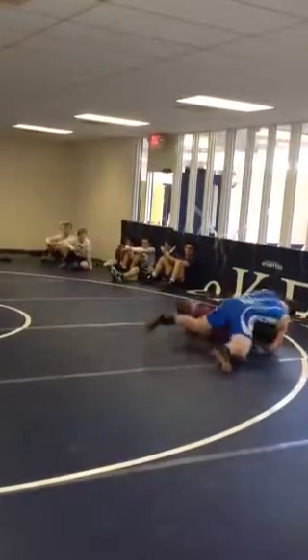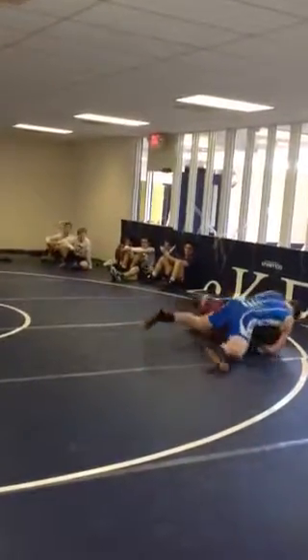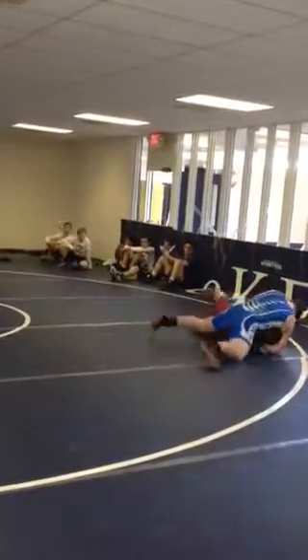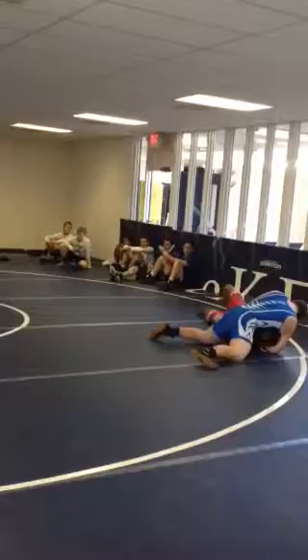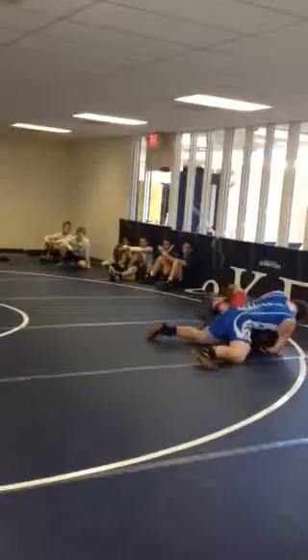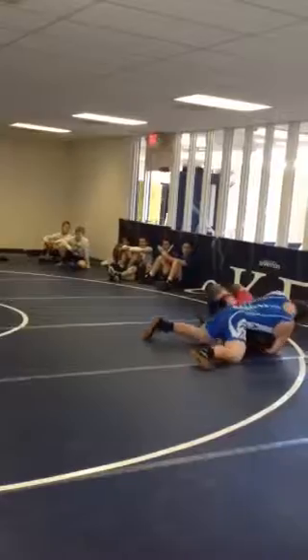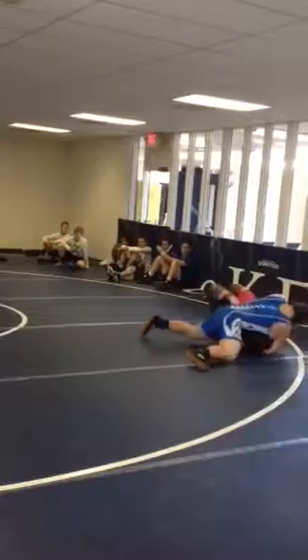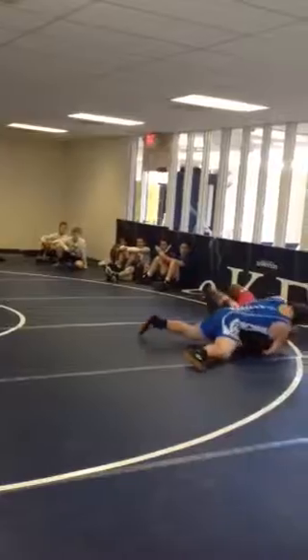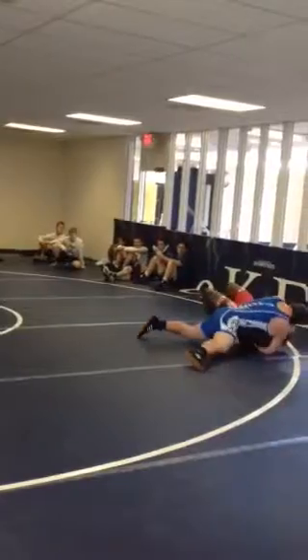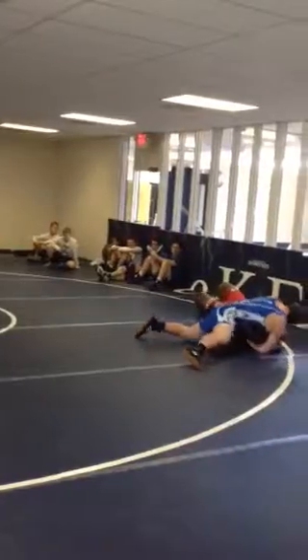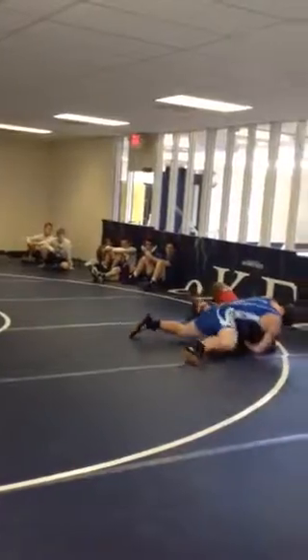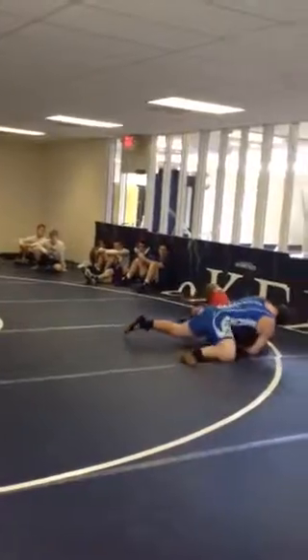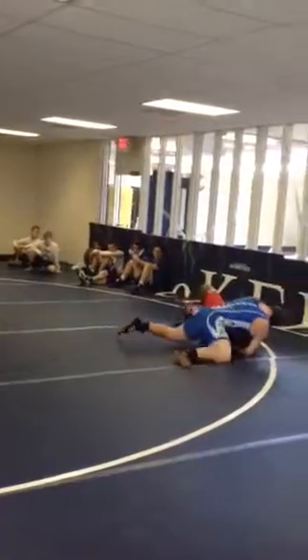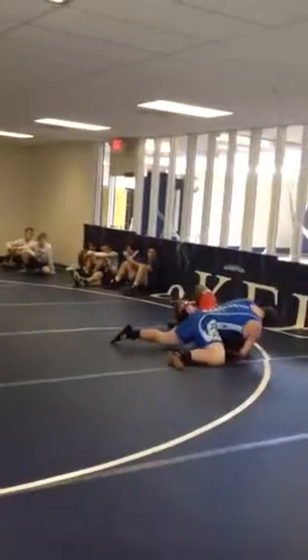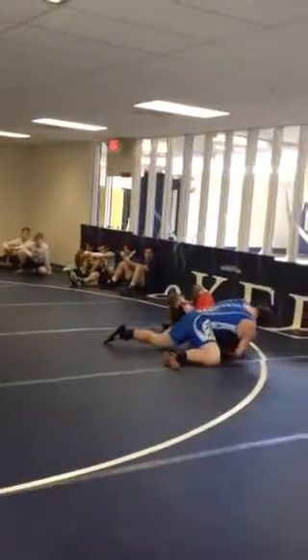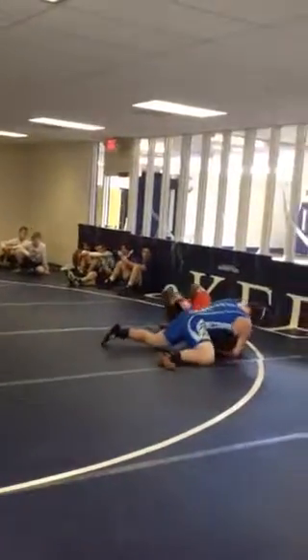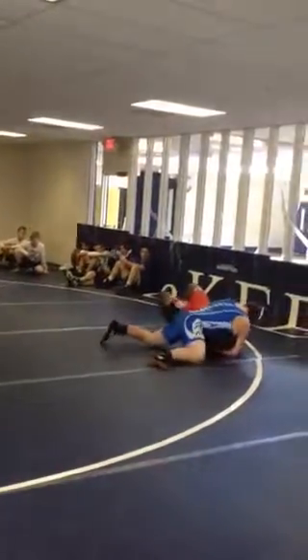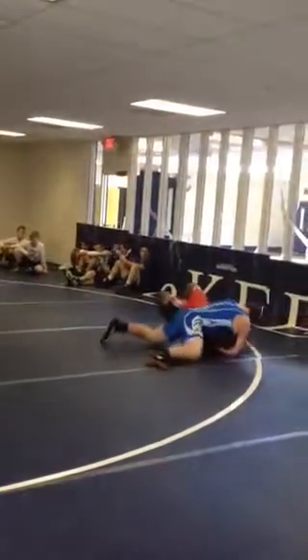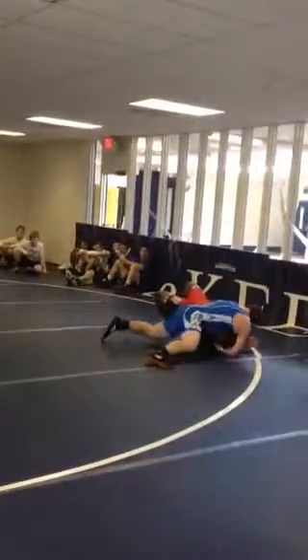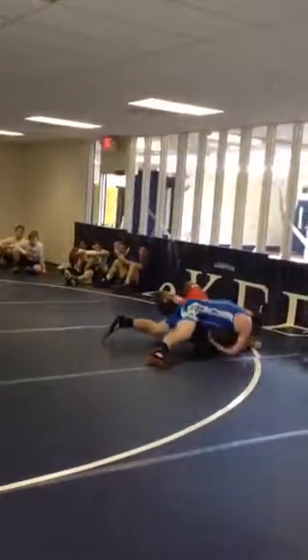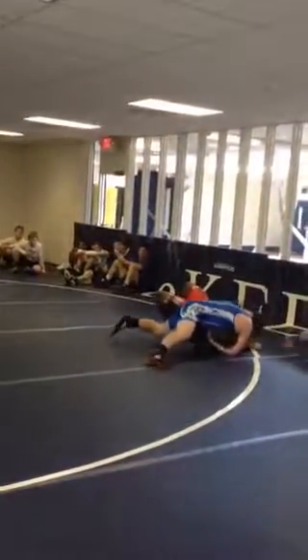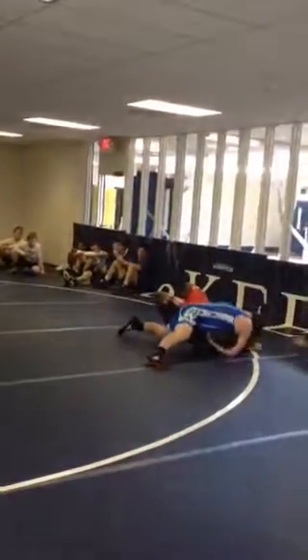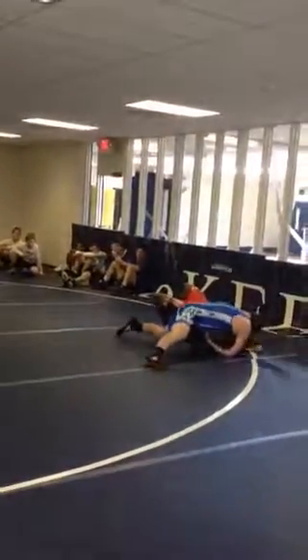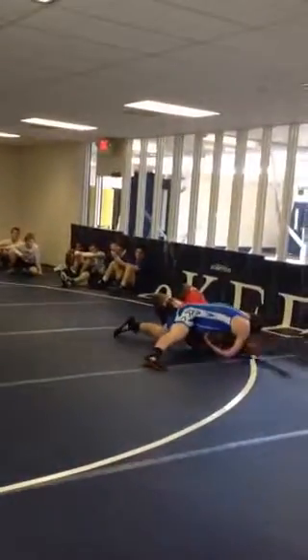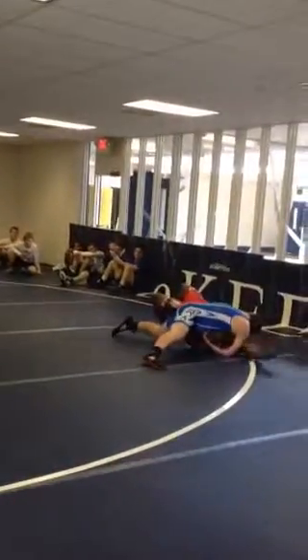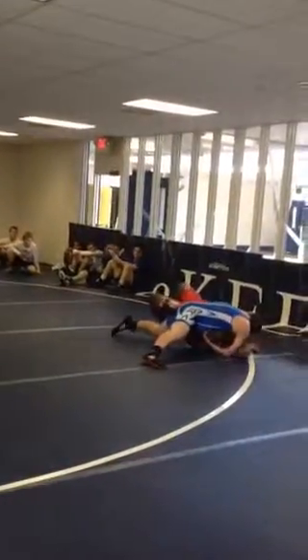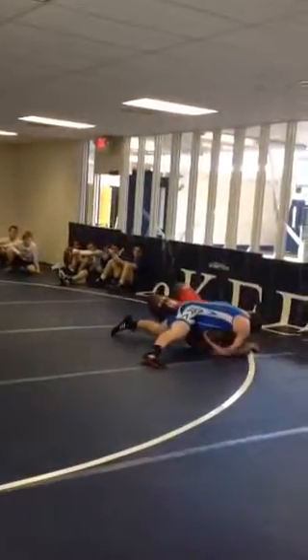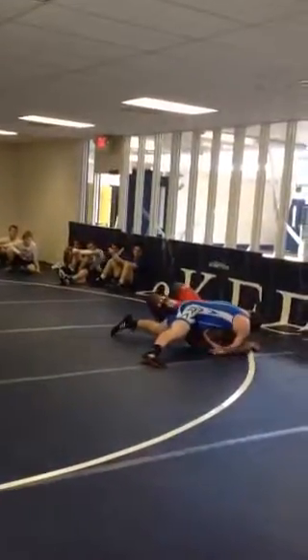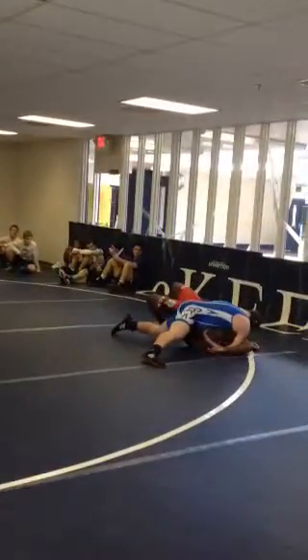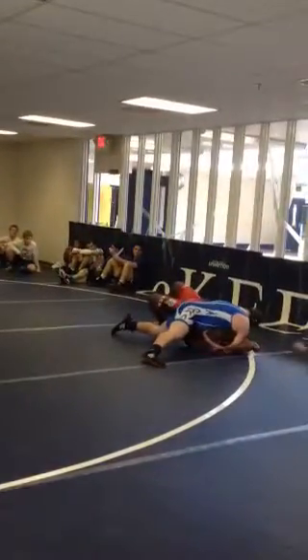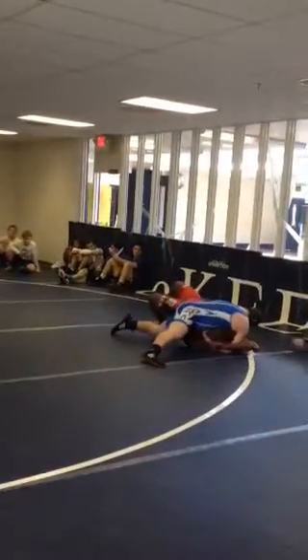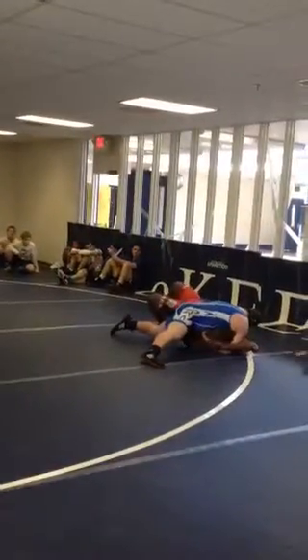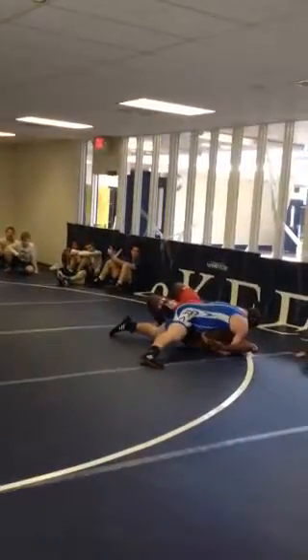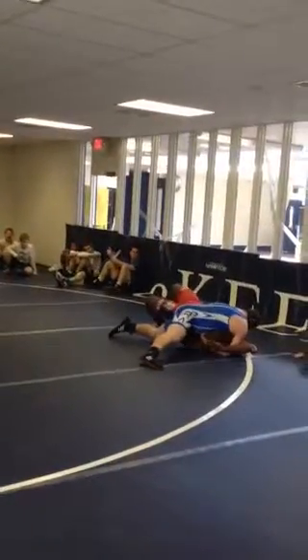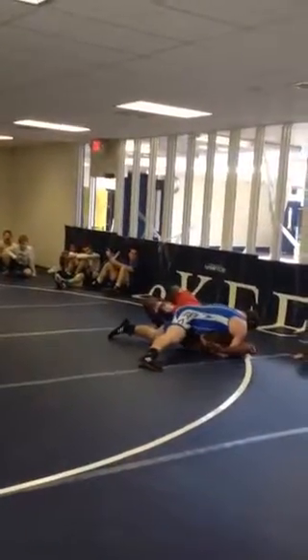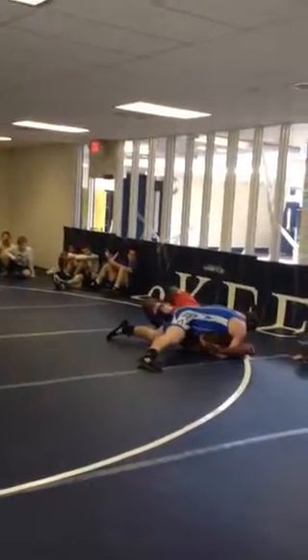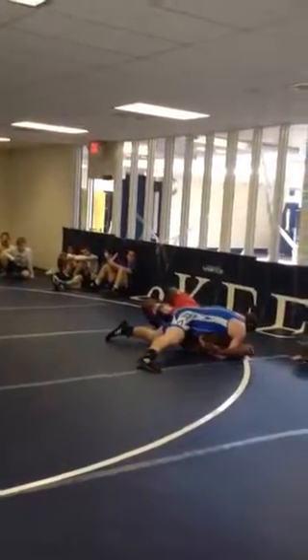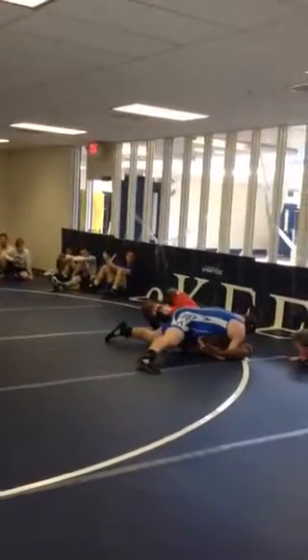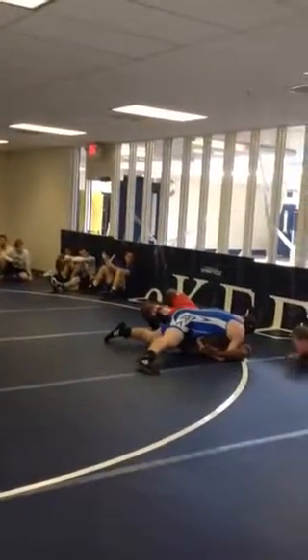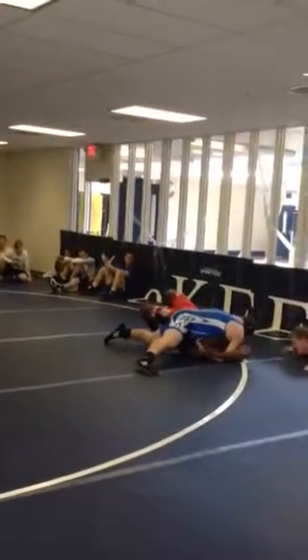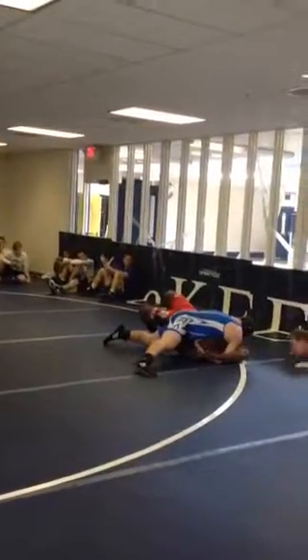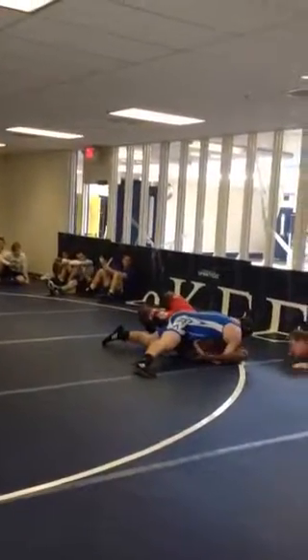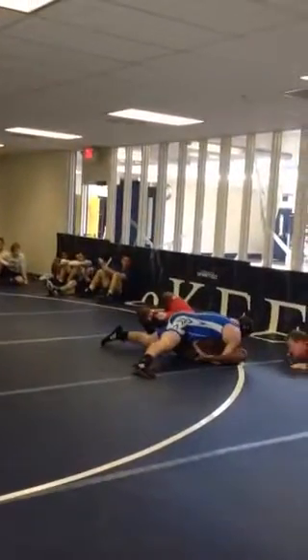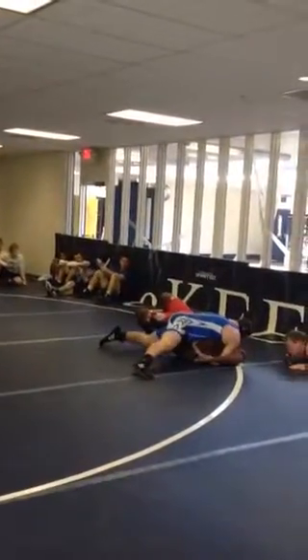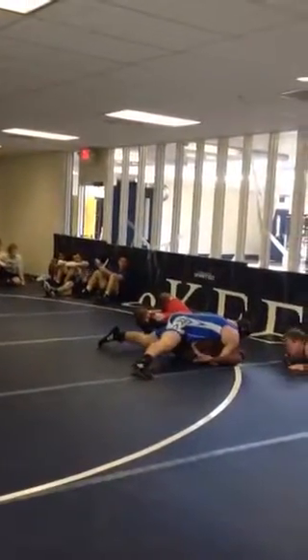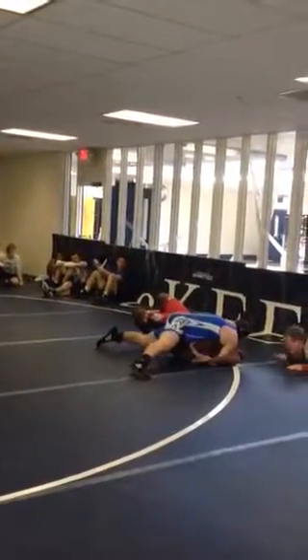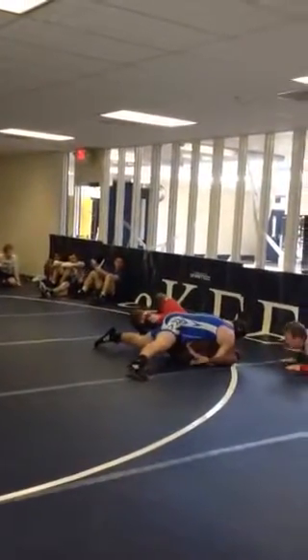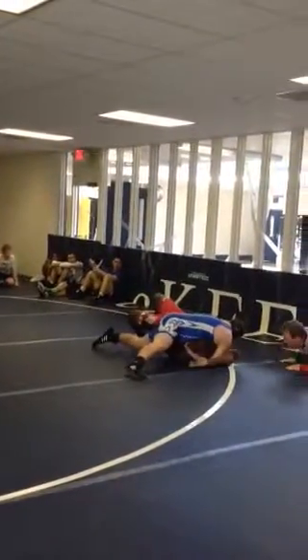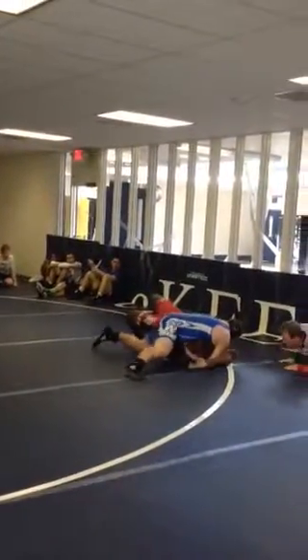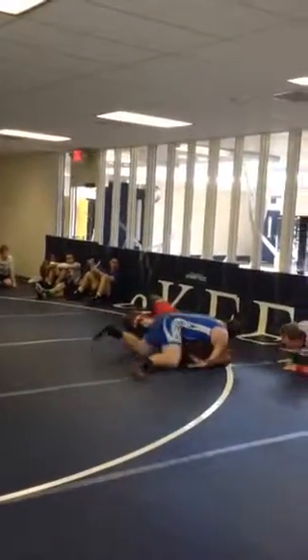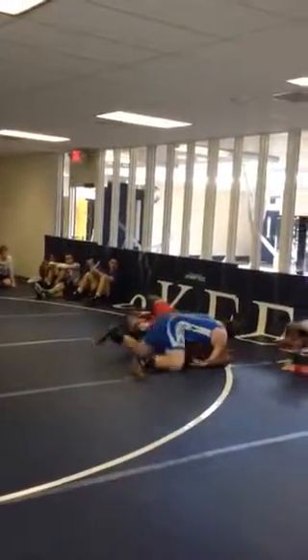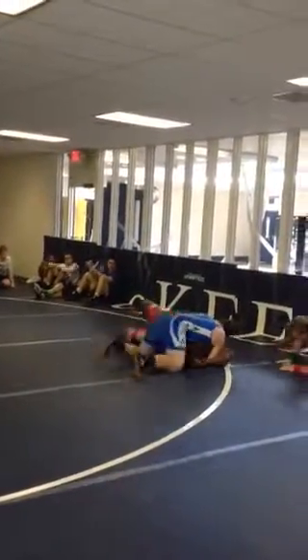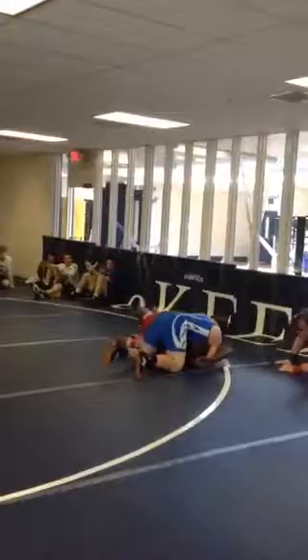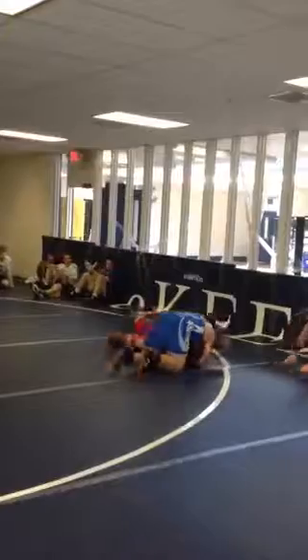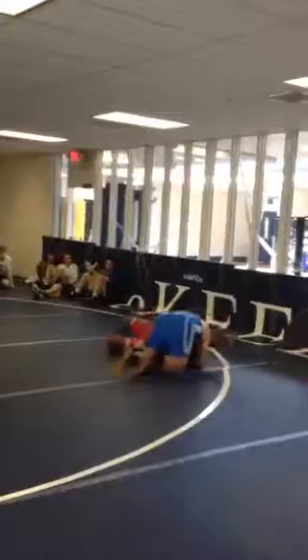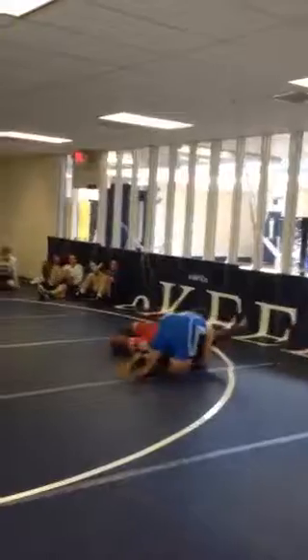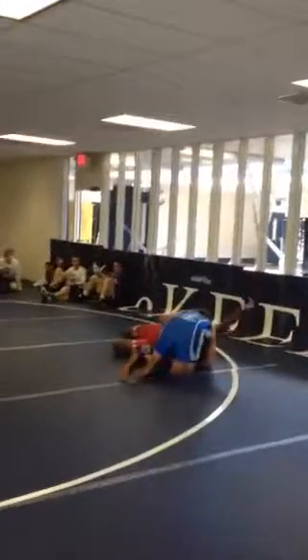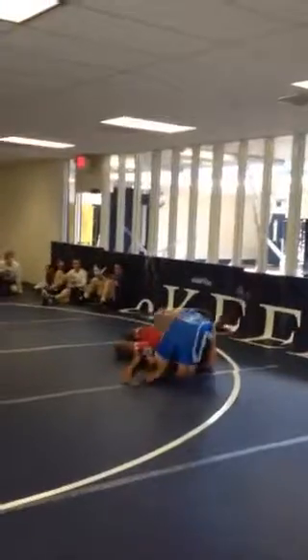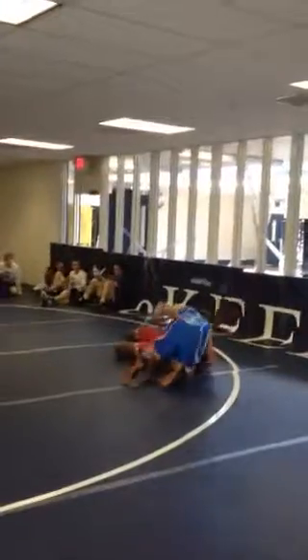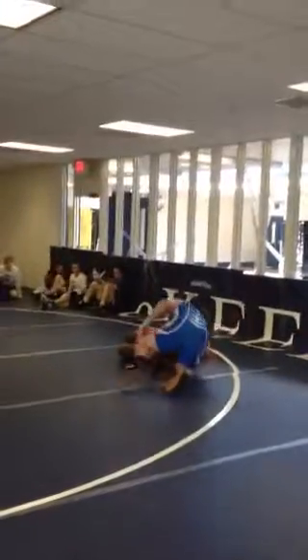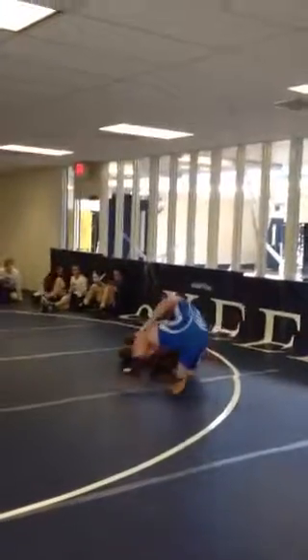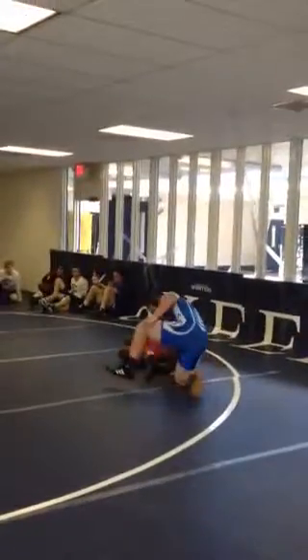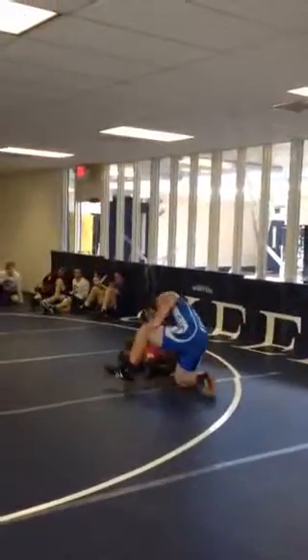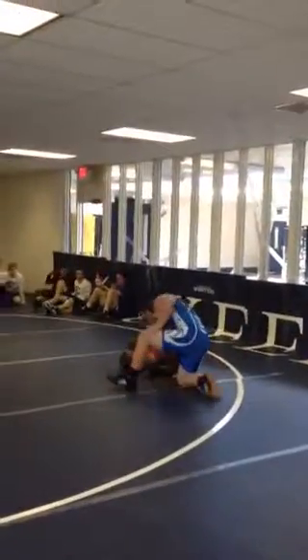Here you go Tyler! Tyler! Right here! Take your hand up! Woo!